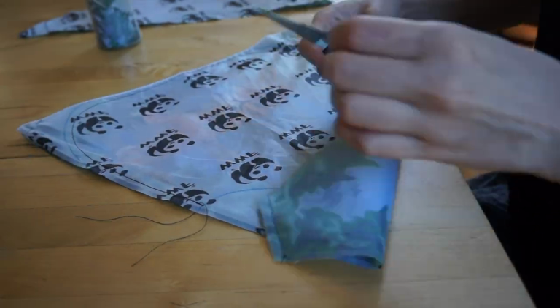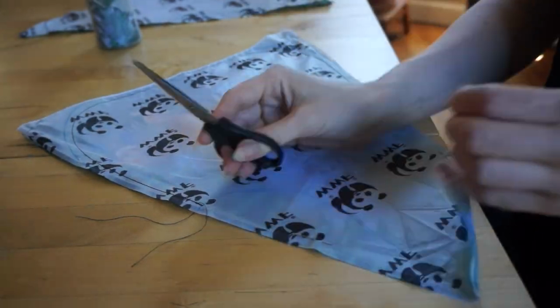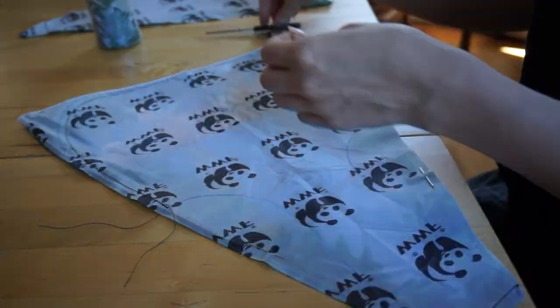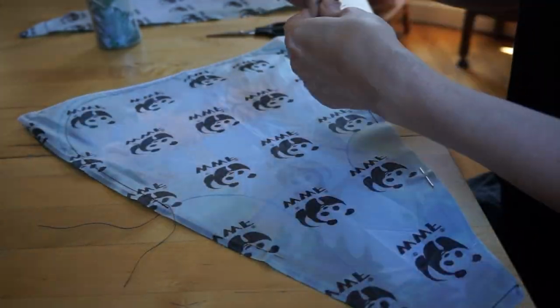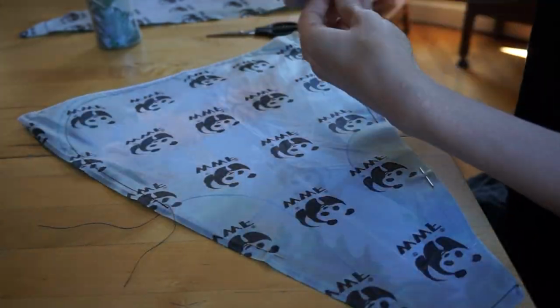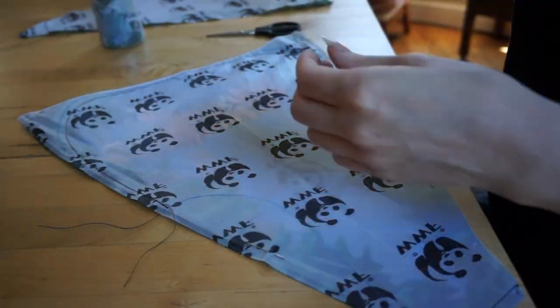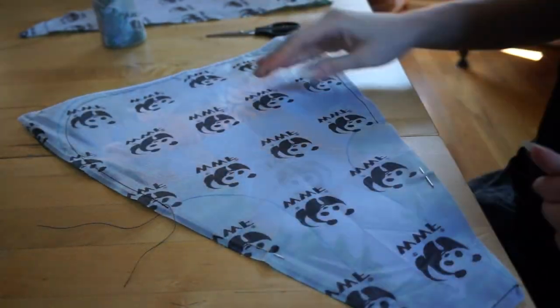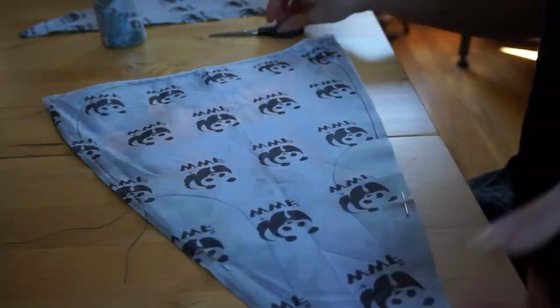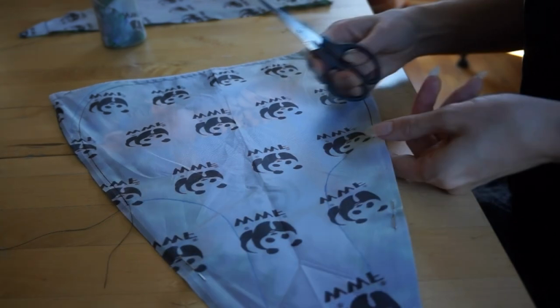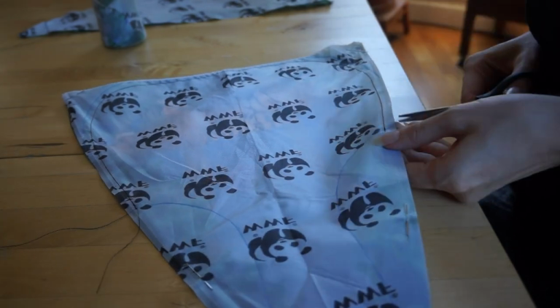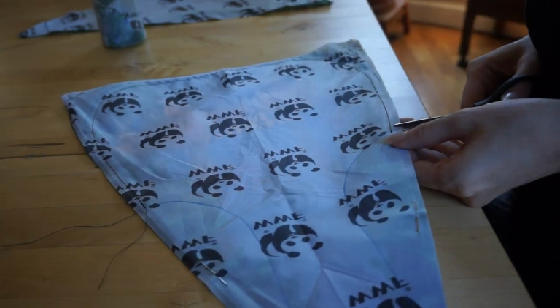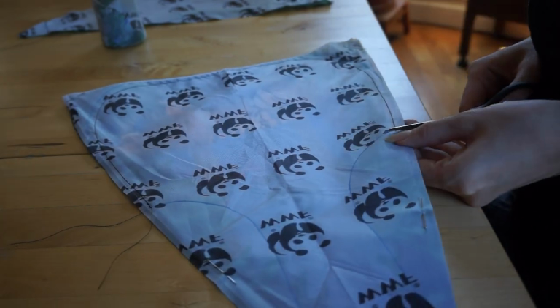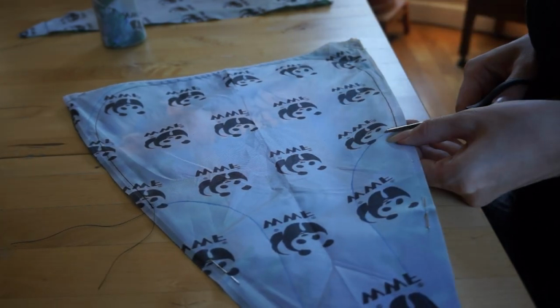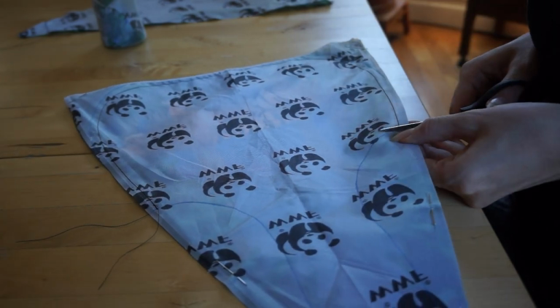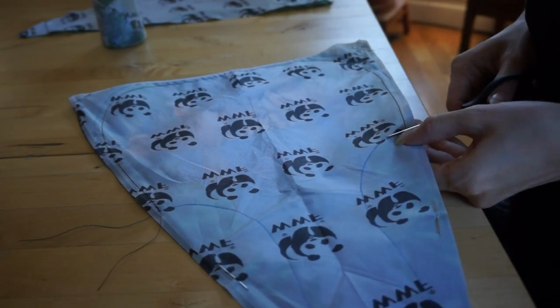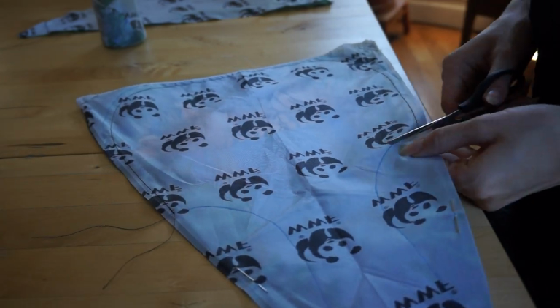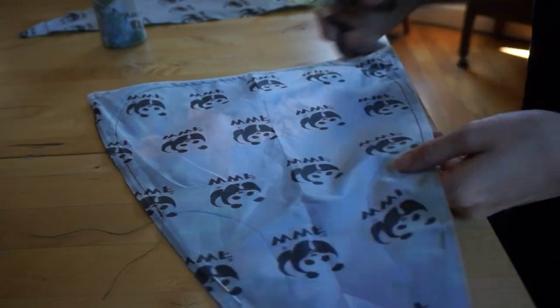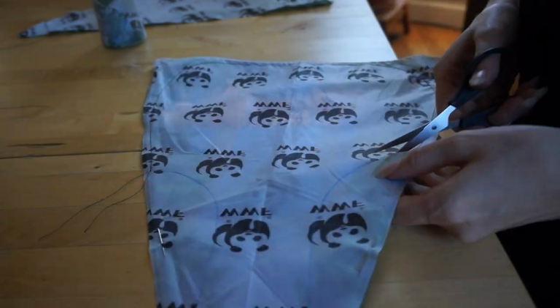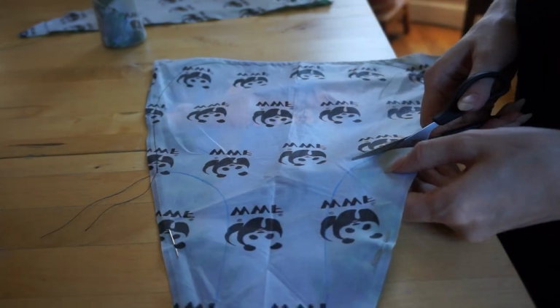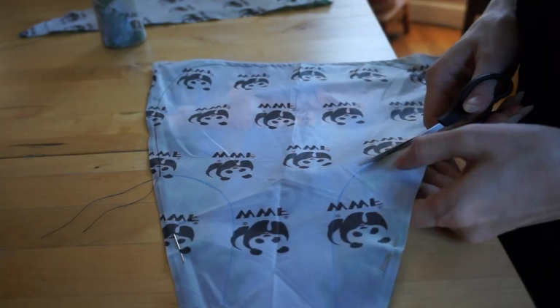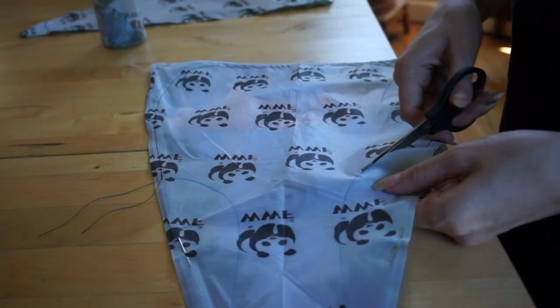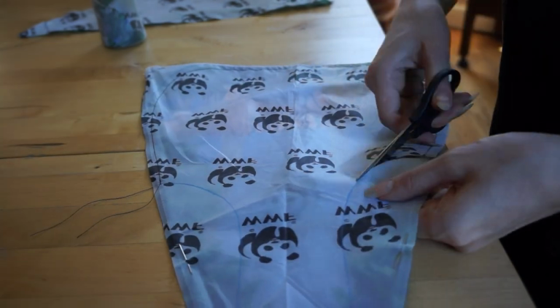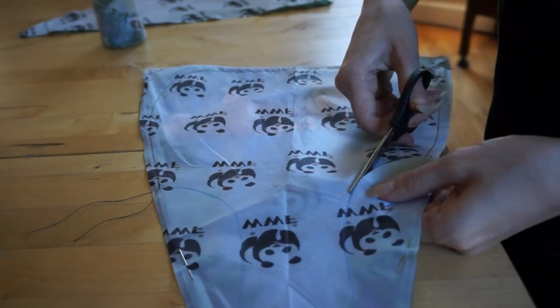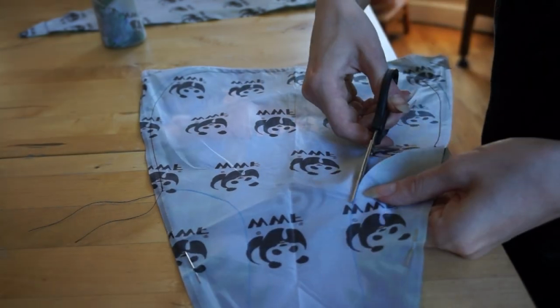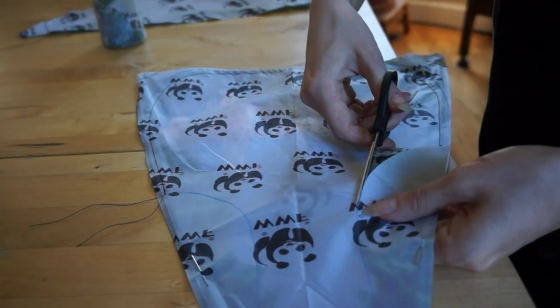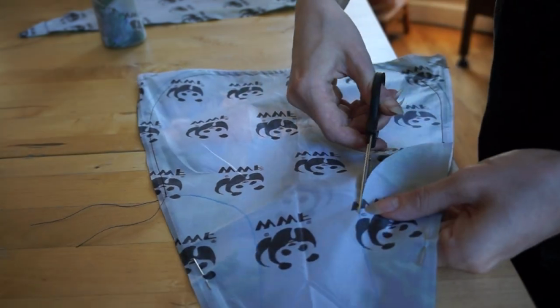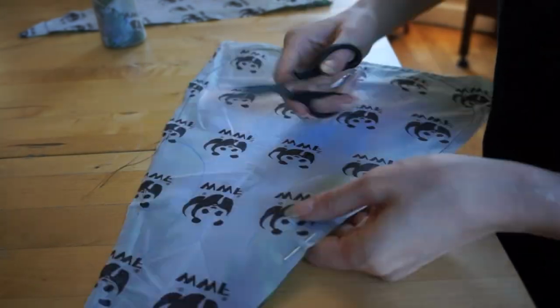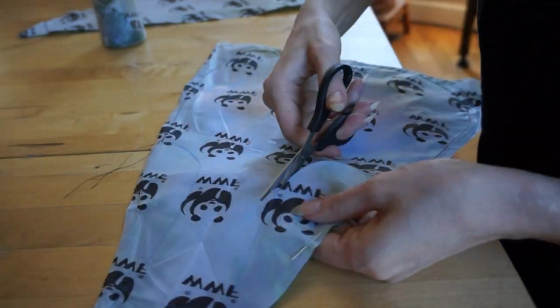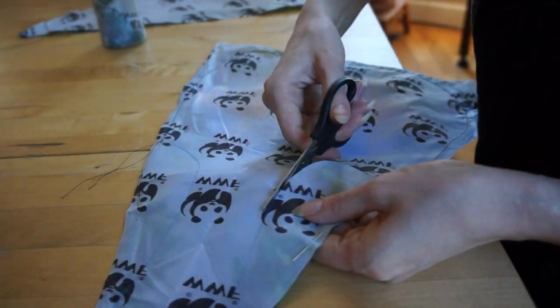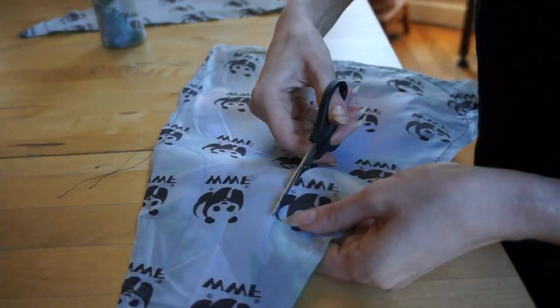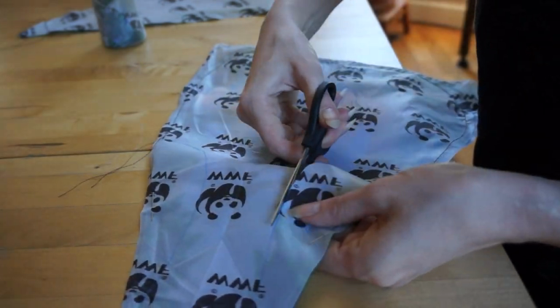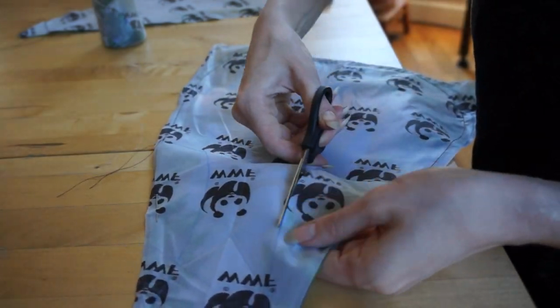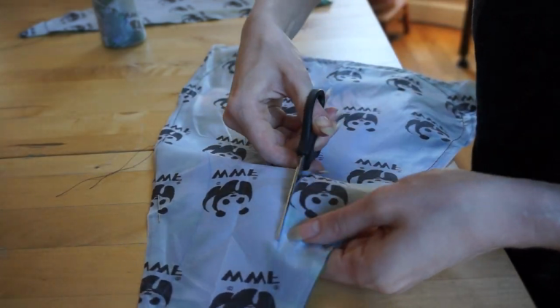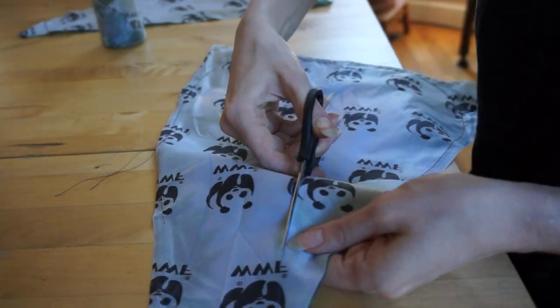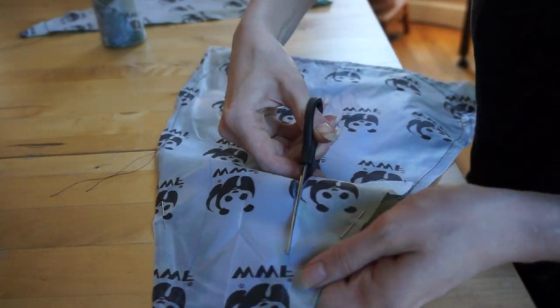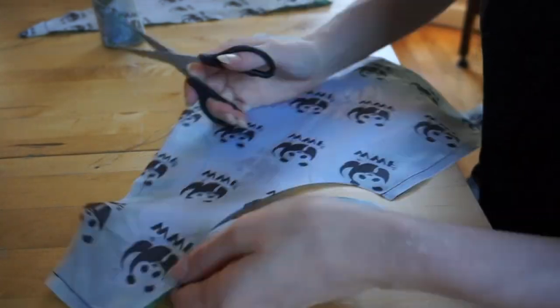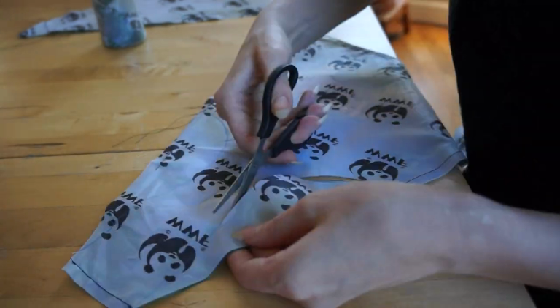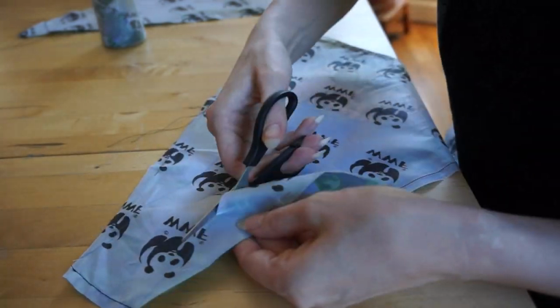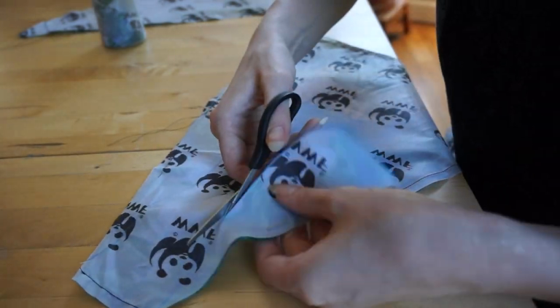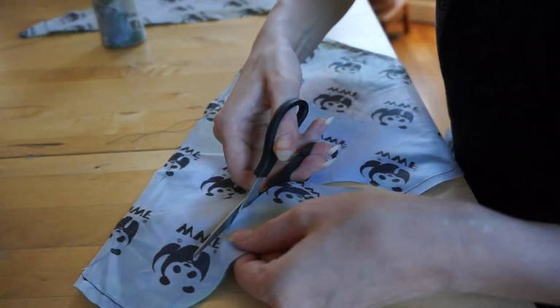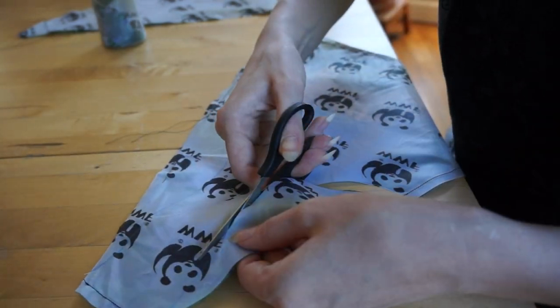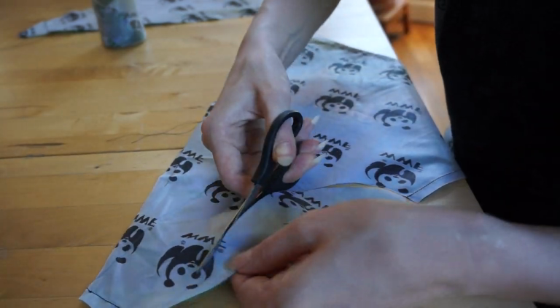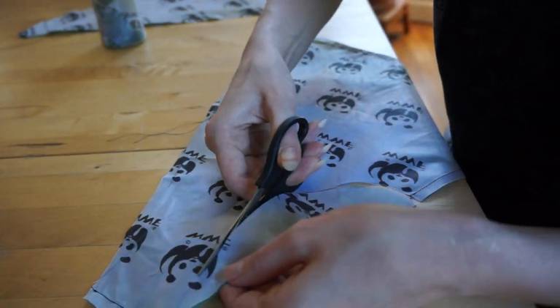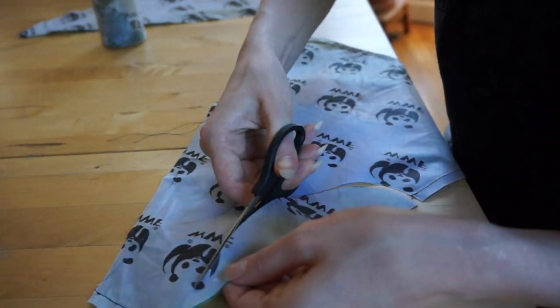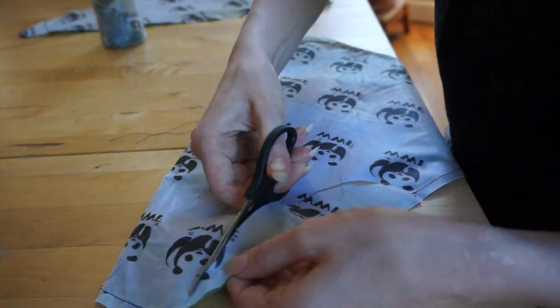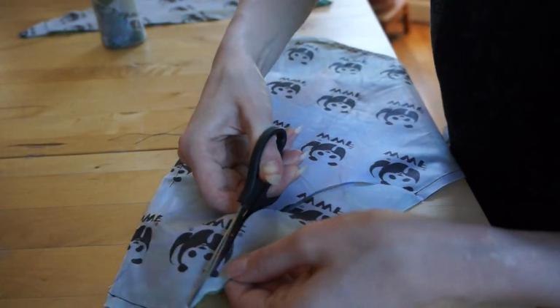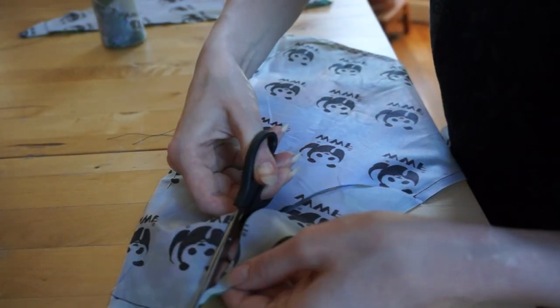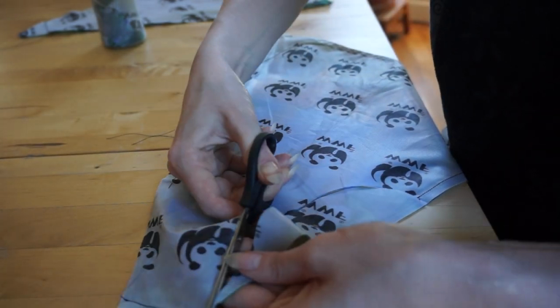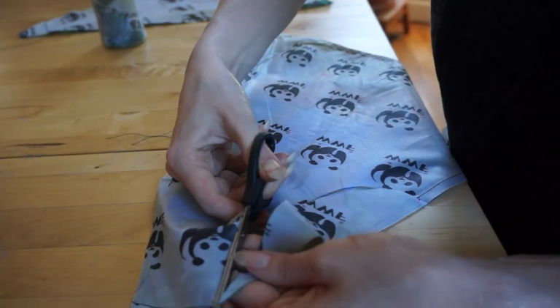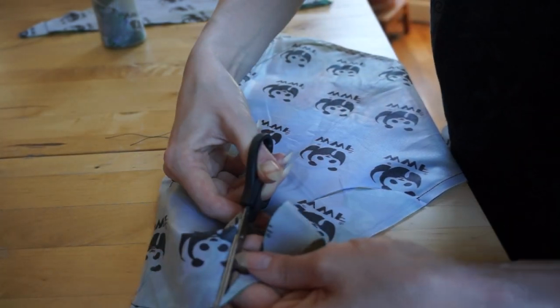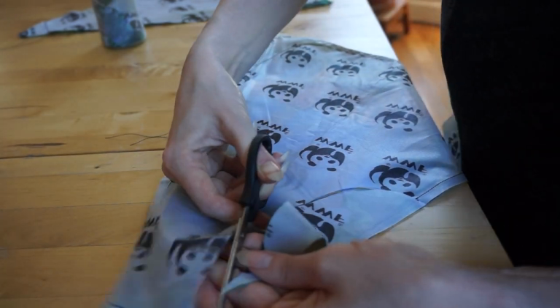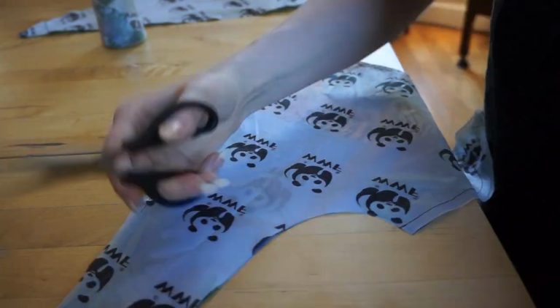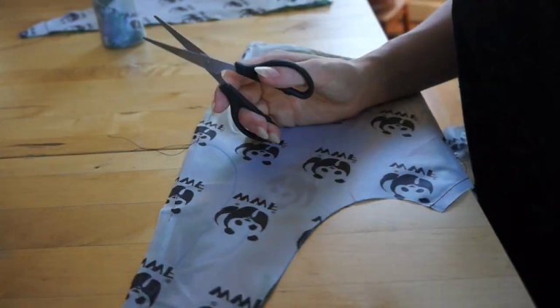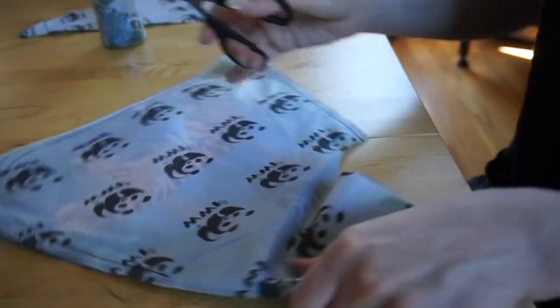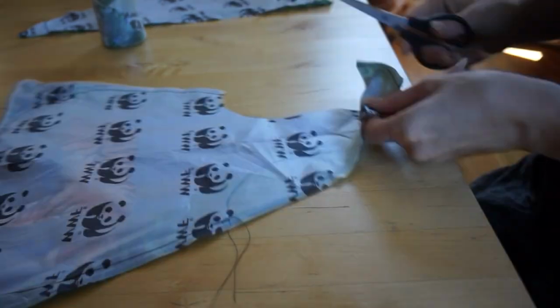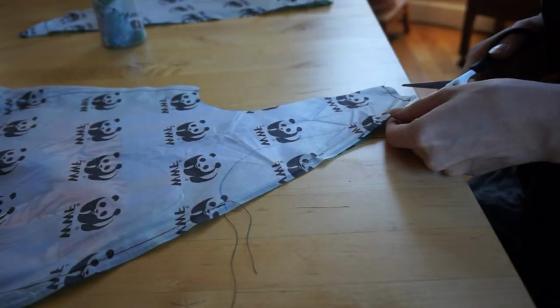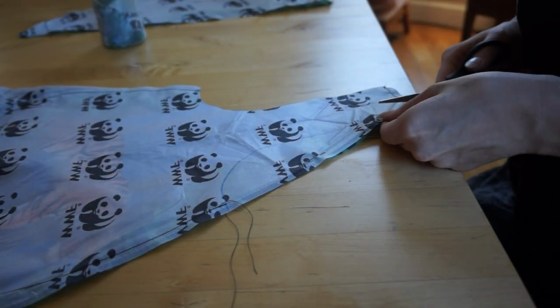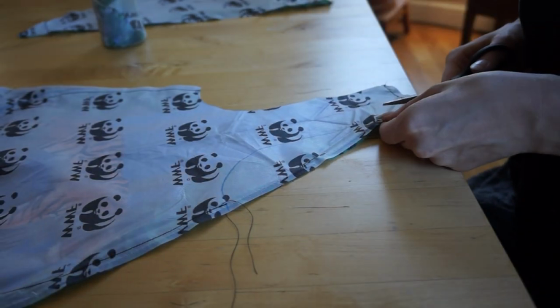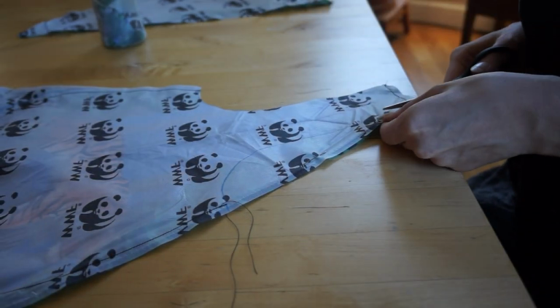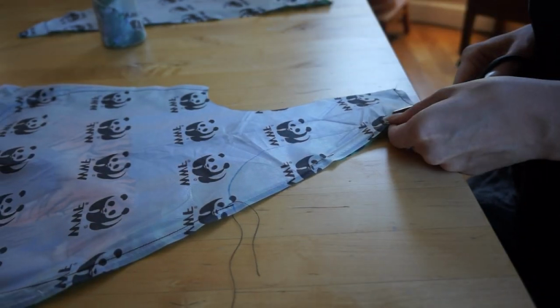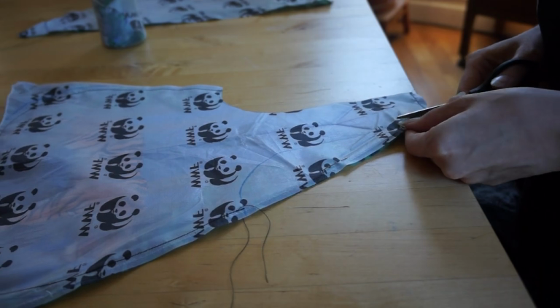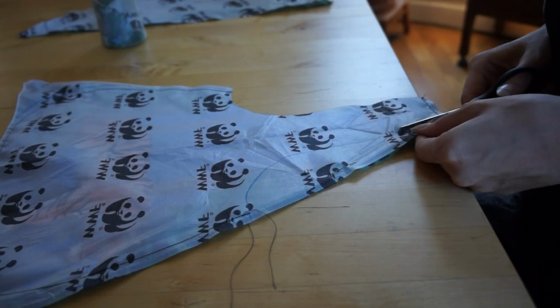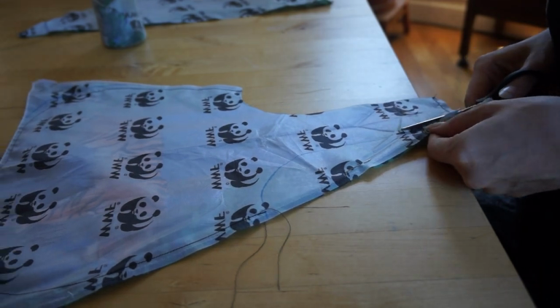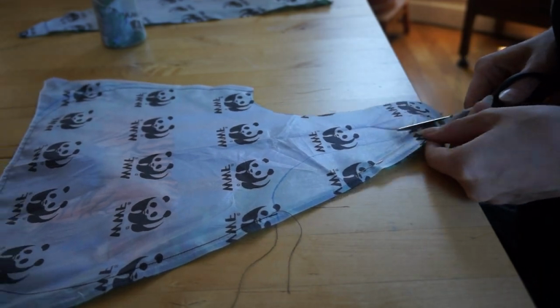I cut off the excess seam allowance but left the original hem of the umbrella at the bottom of the bag, where it would have the most wear and tear.